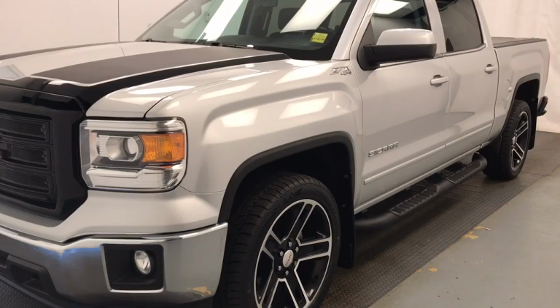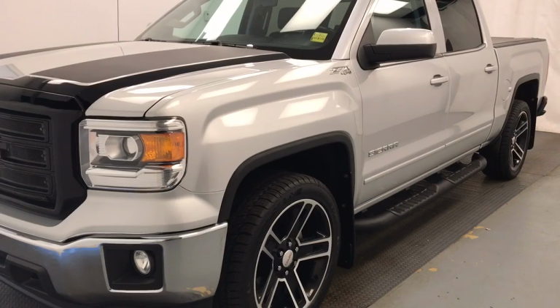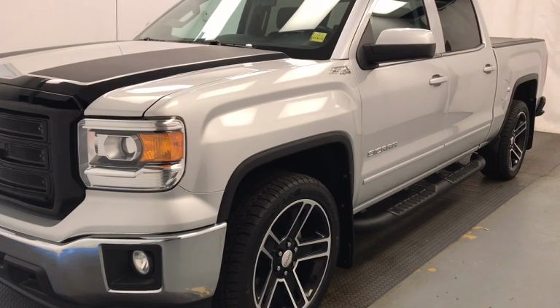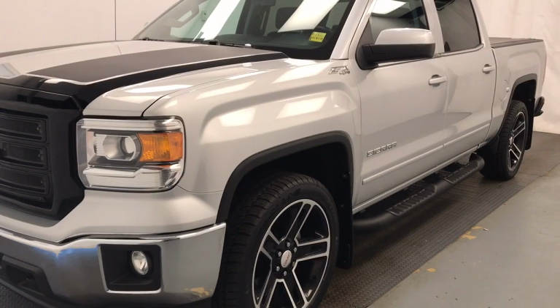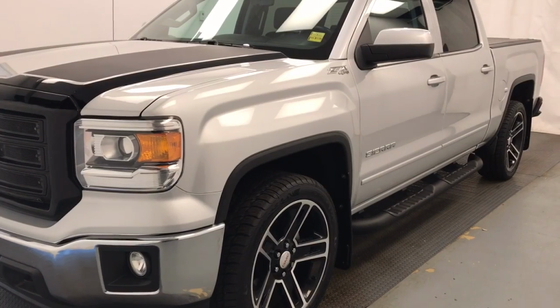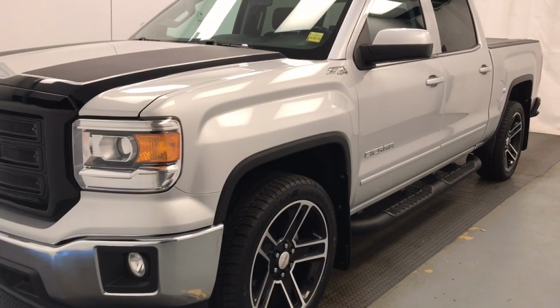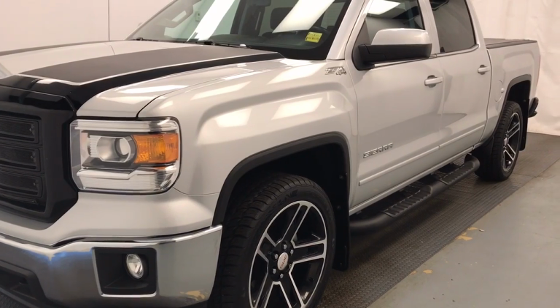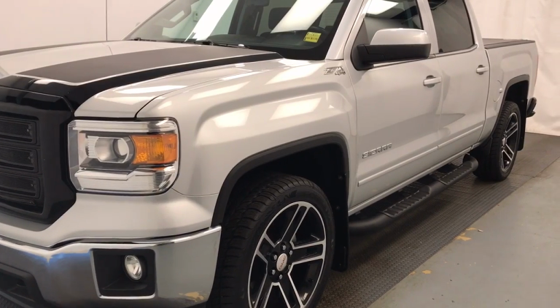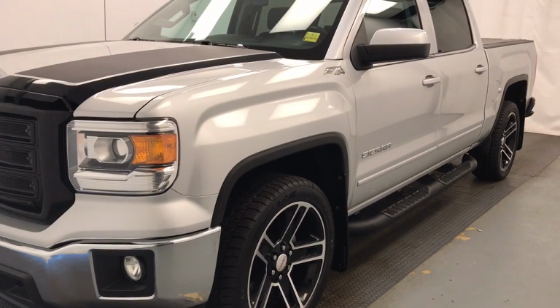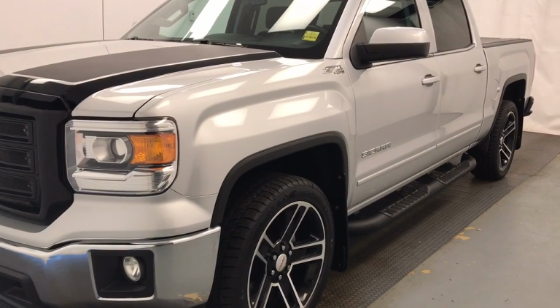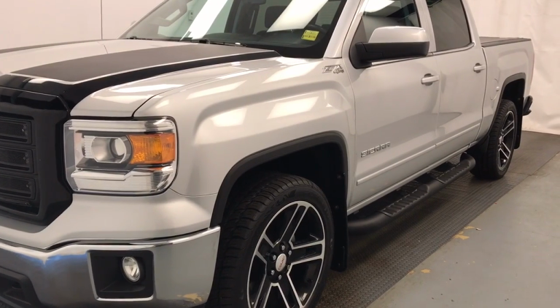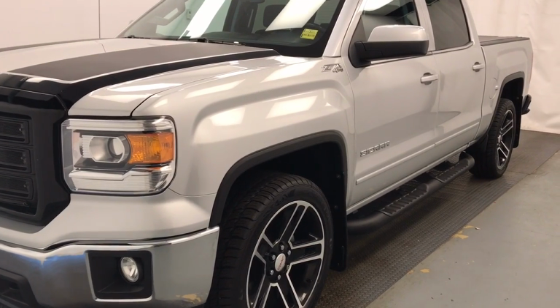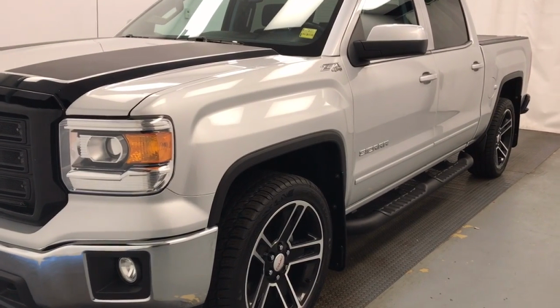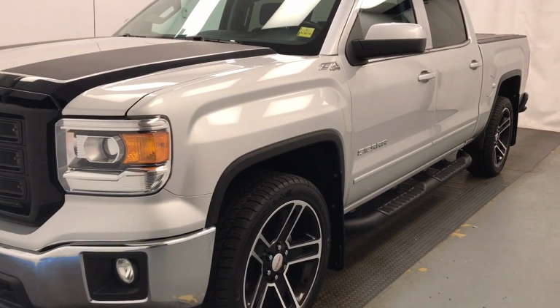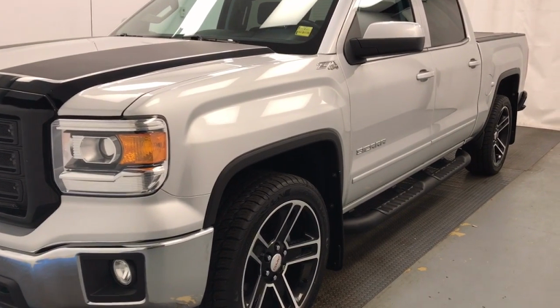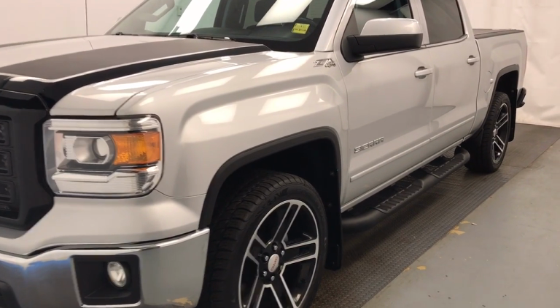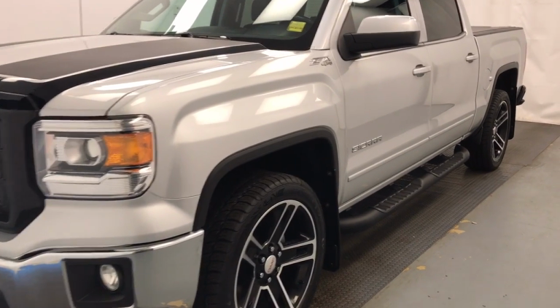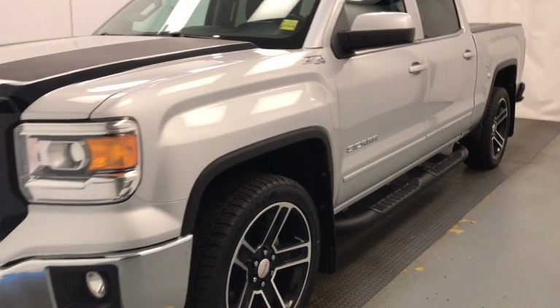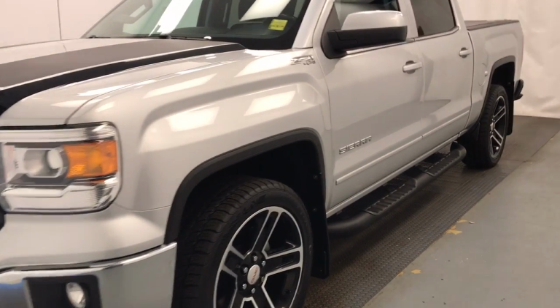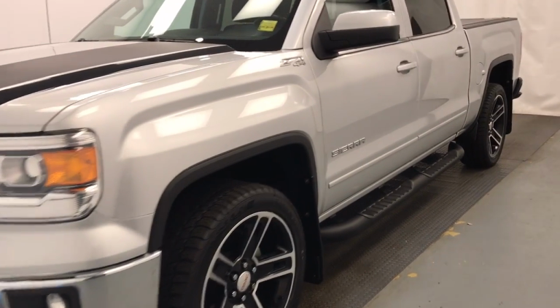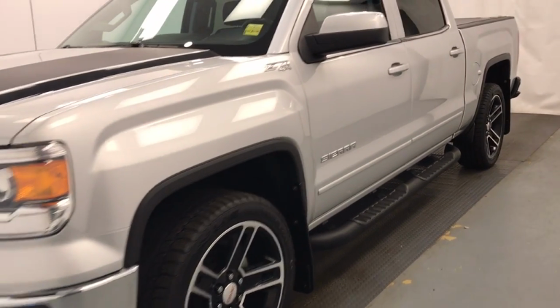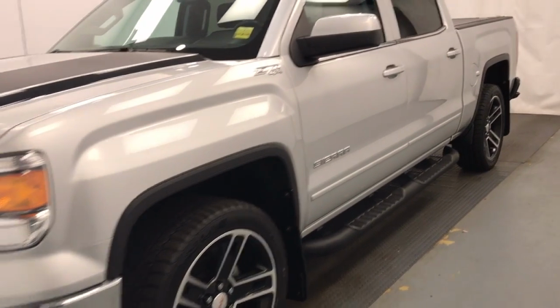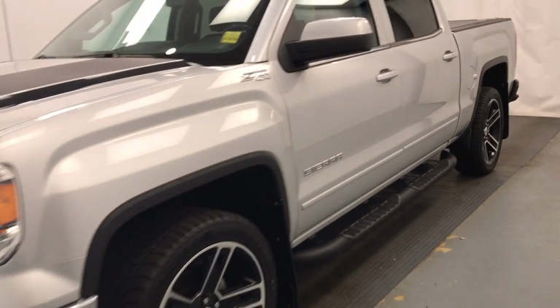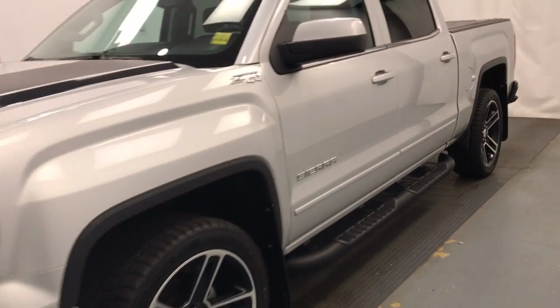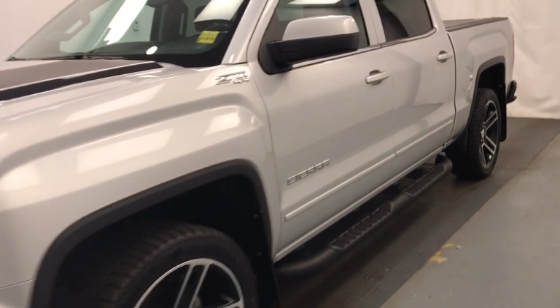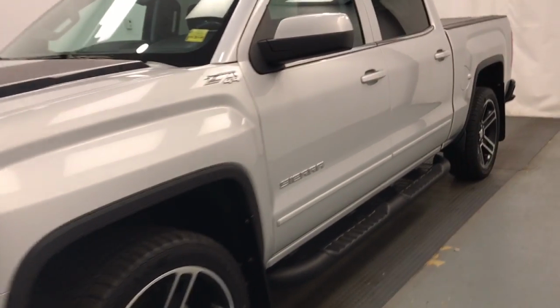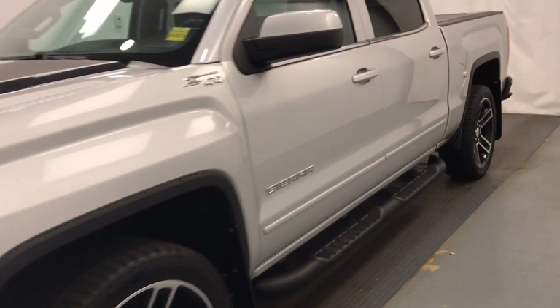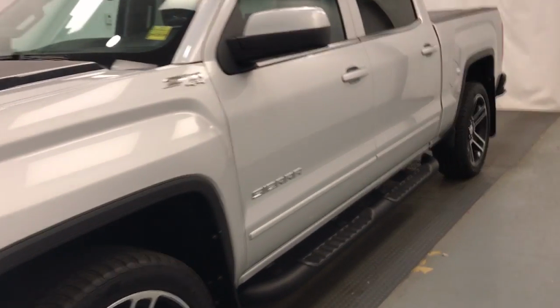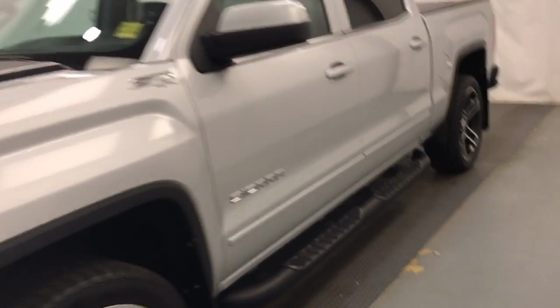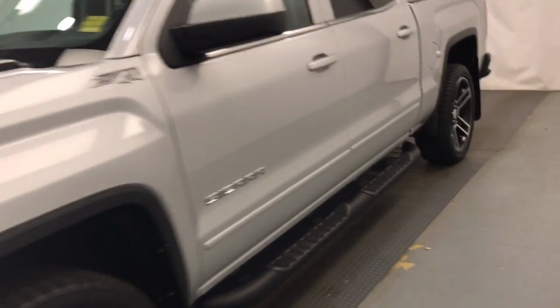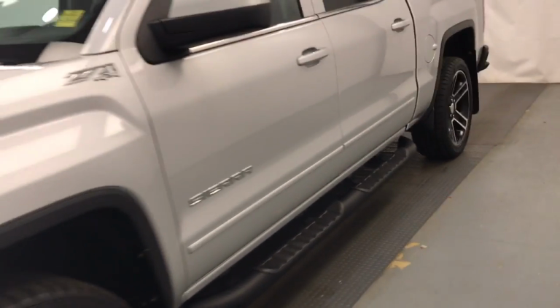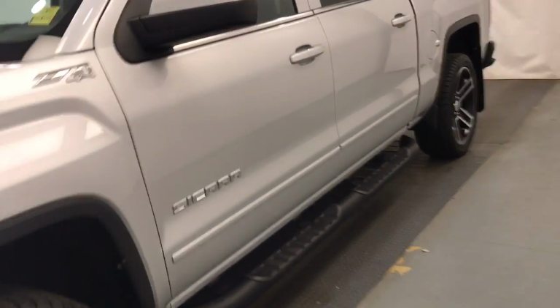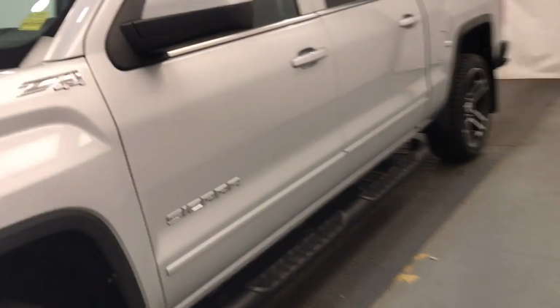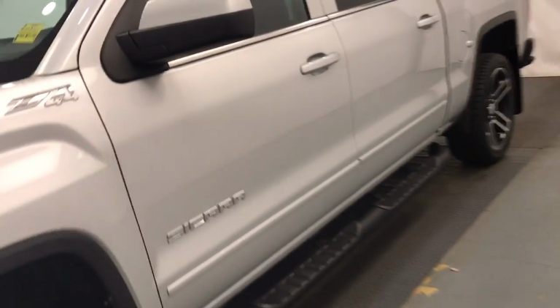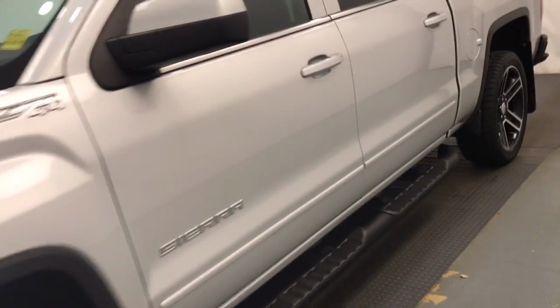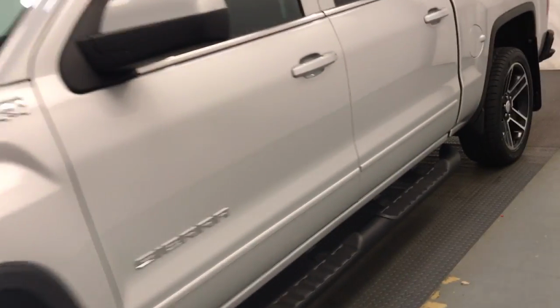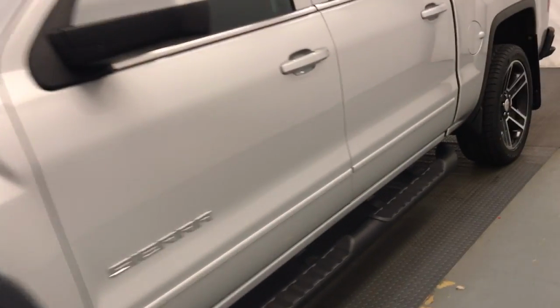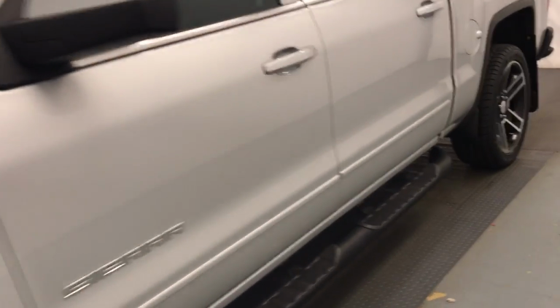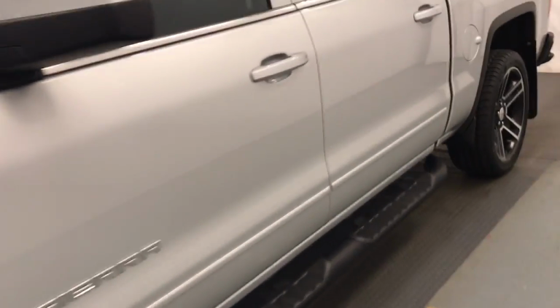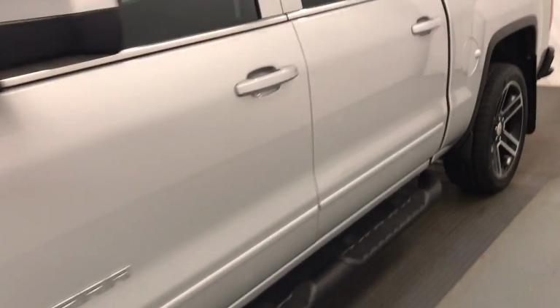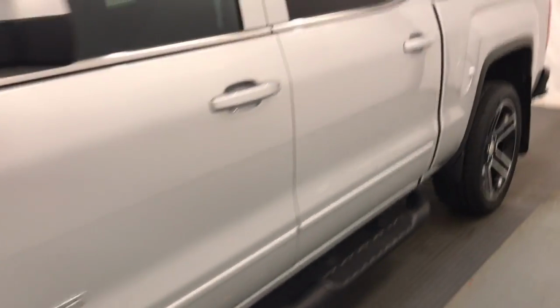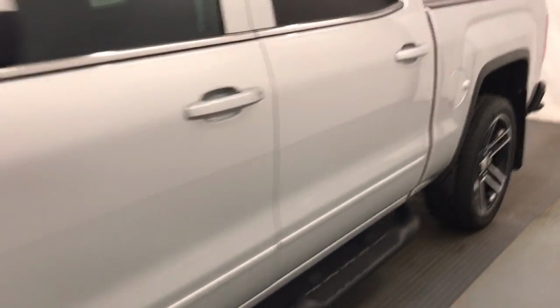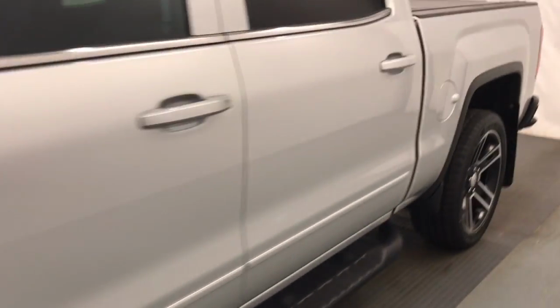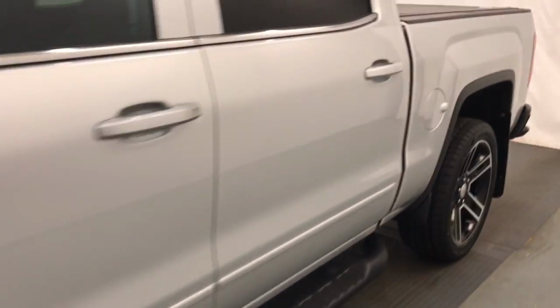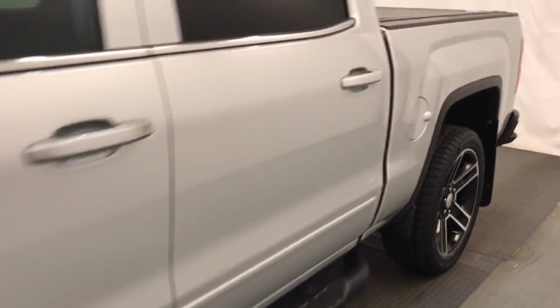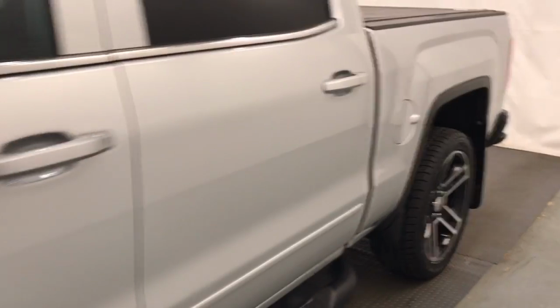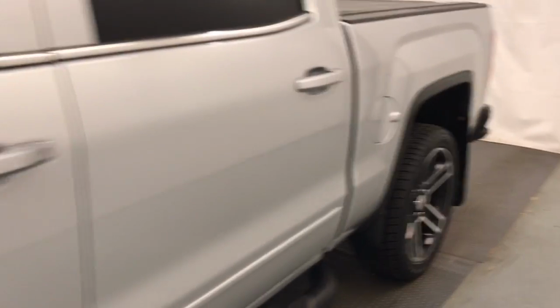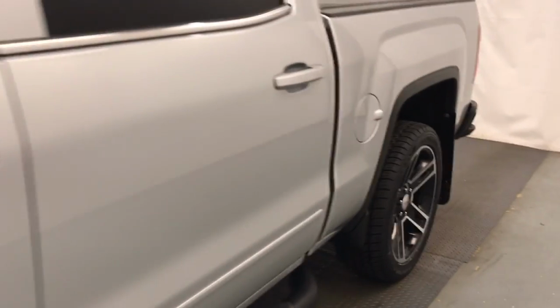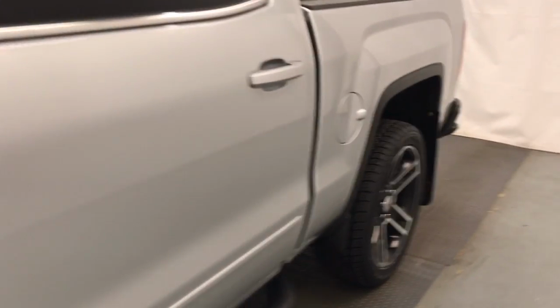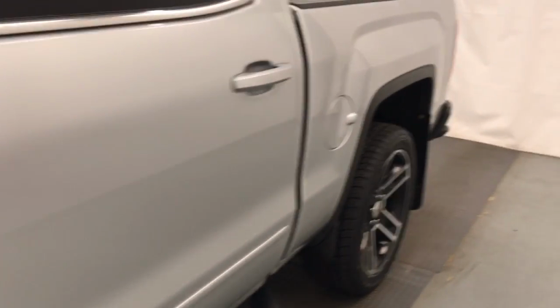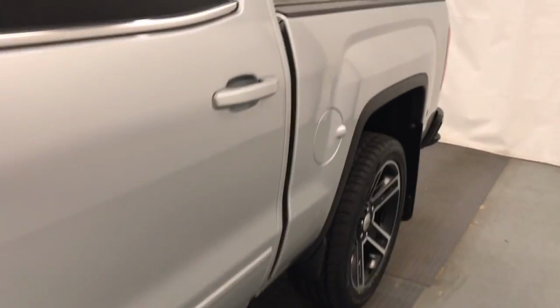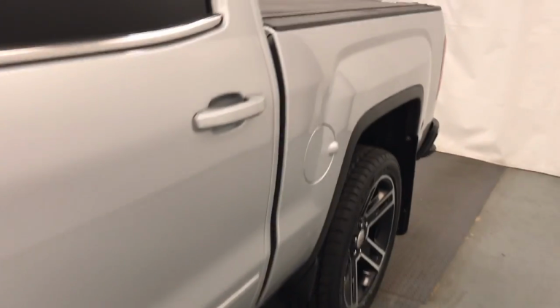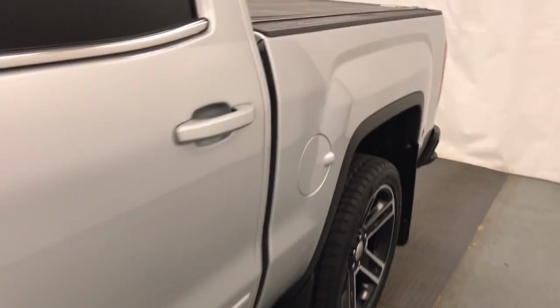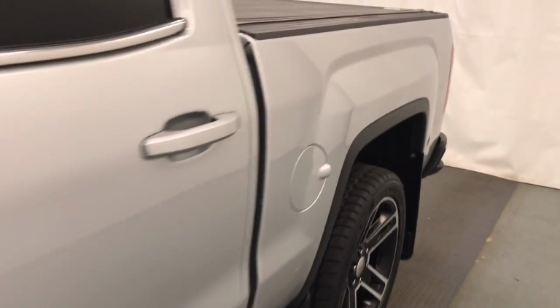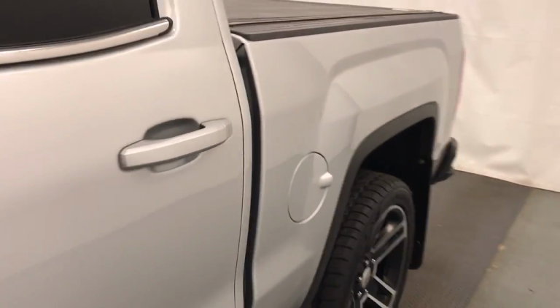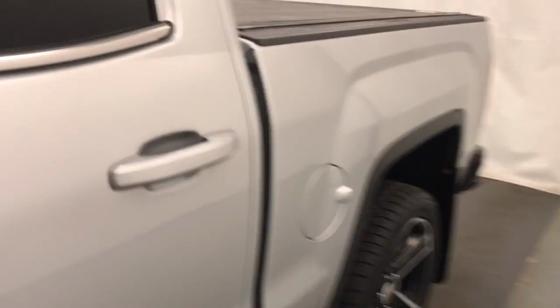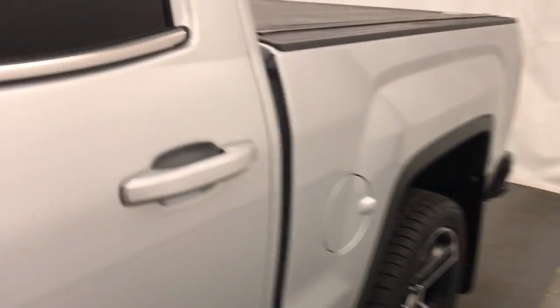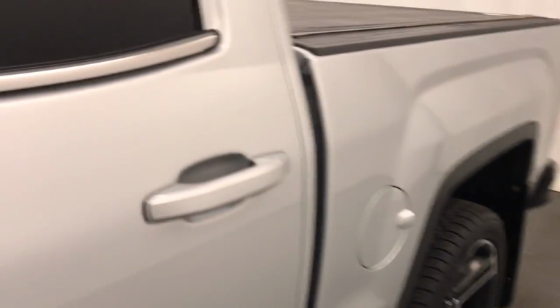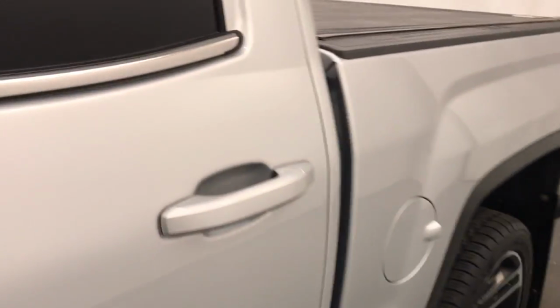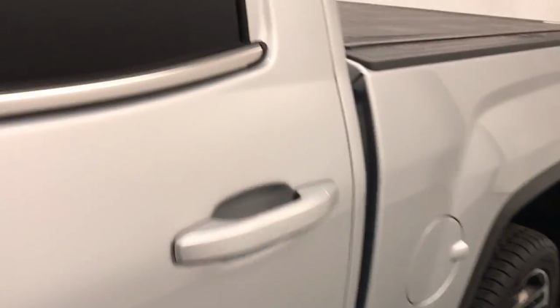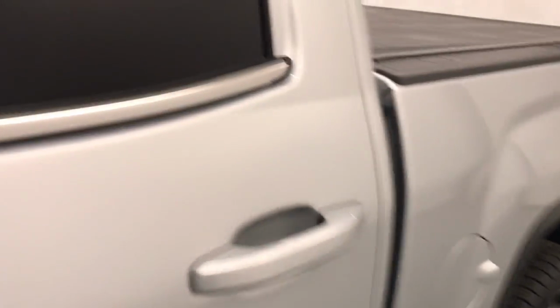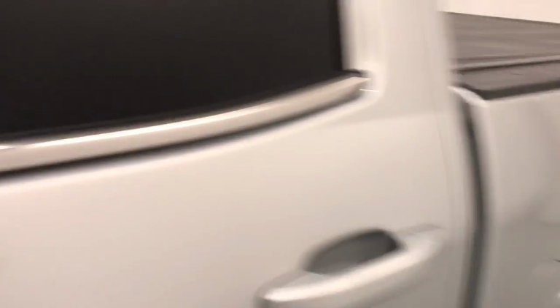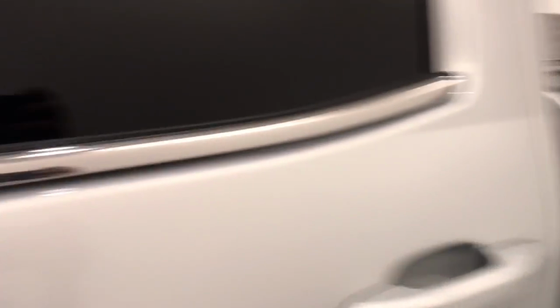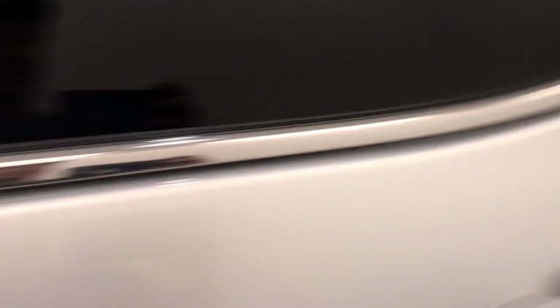This is stock number 208411, a 2015 GMC Sierra 1500 Crew Cab. Exterior colour is silver.